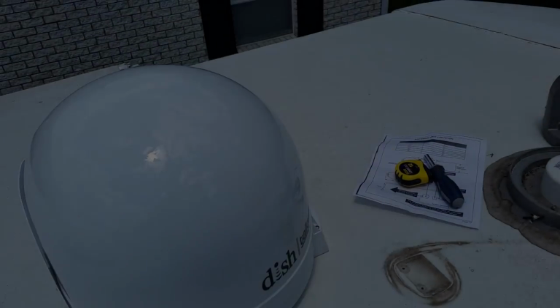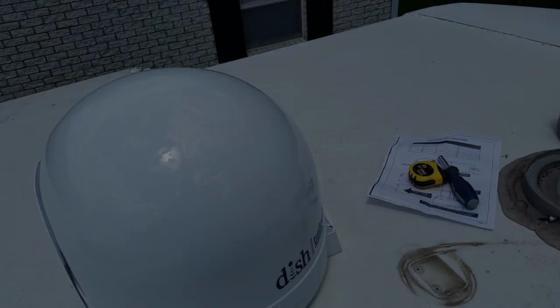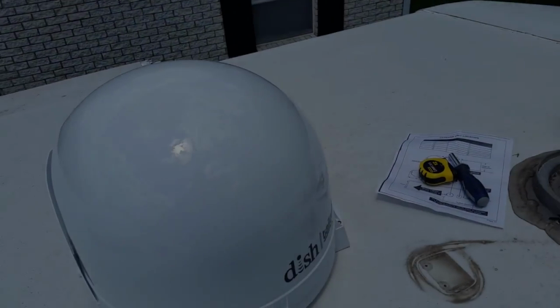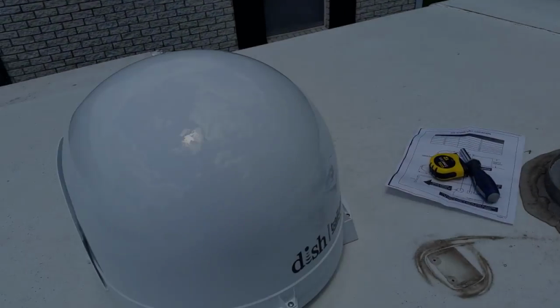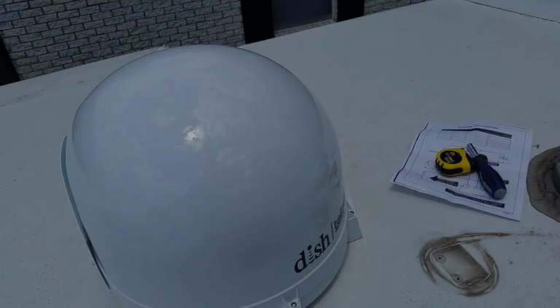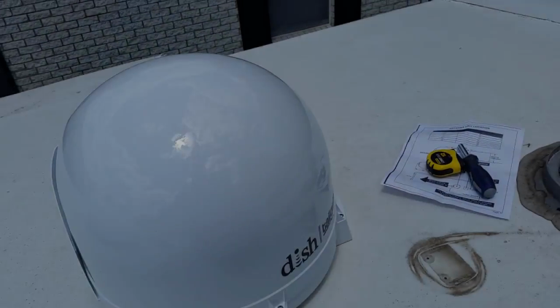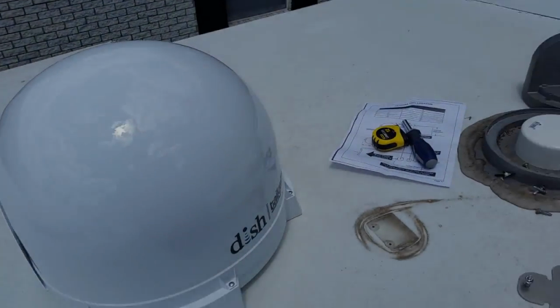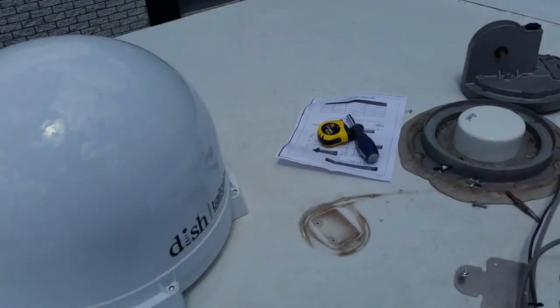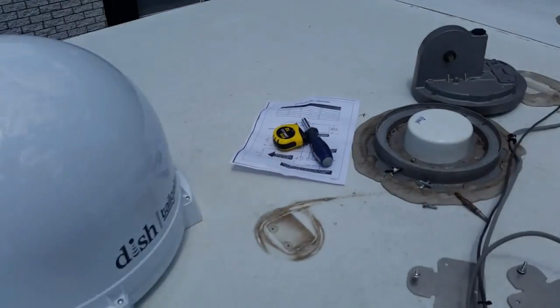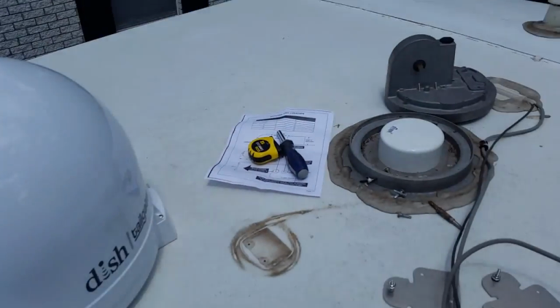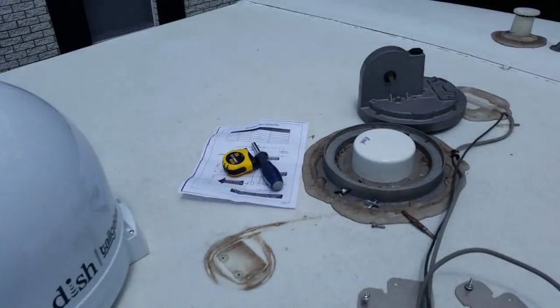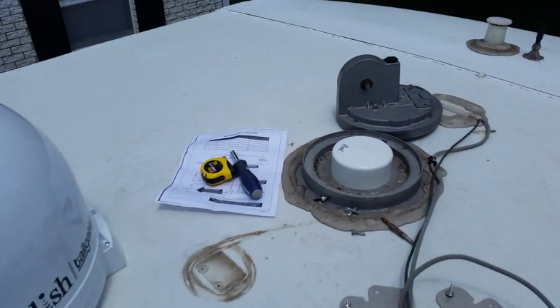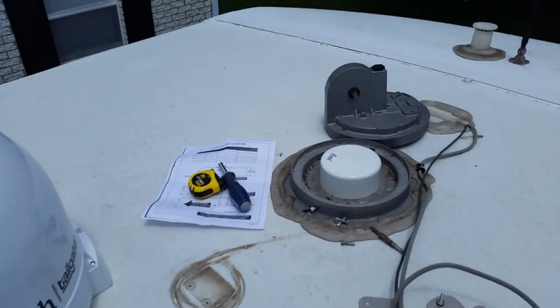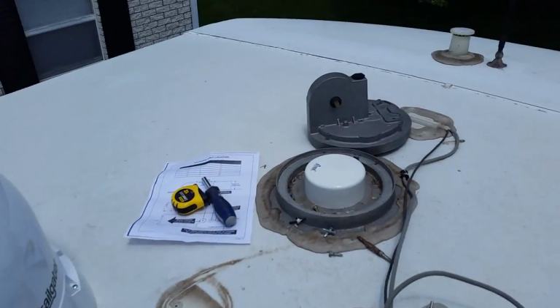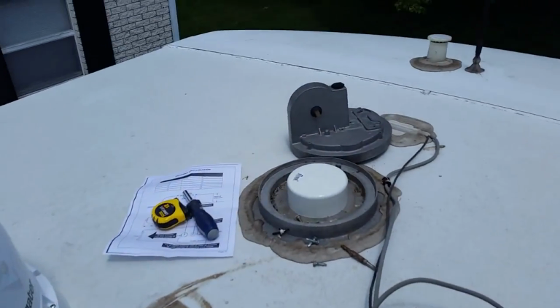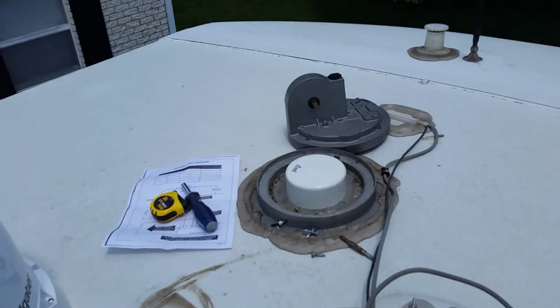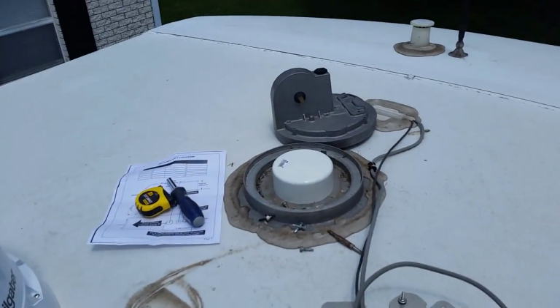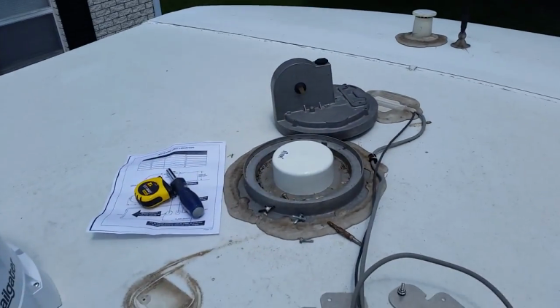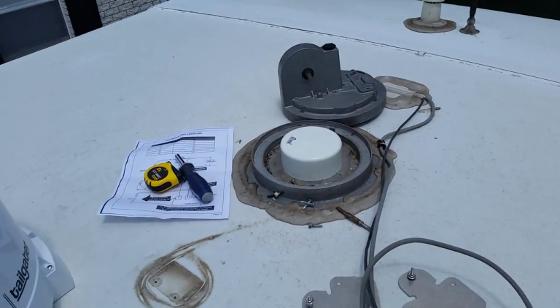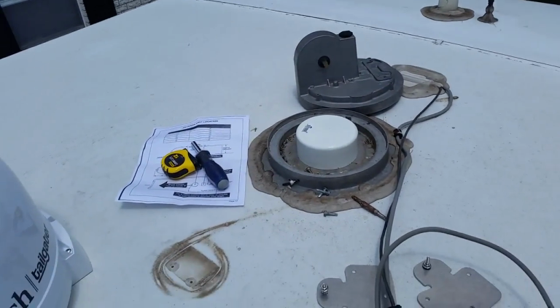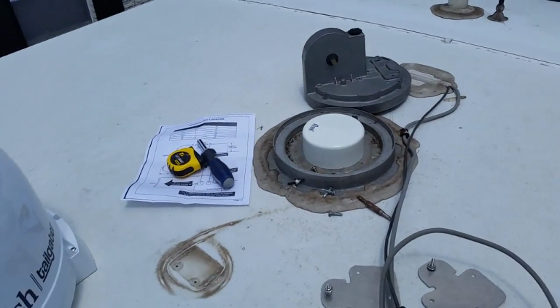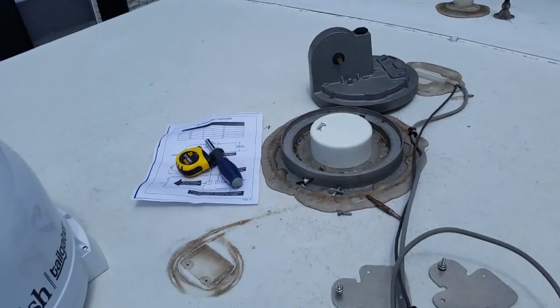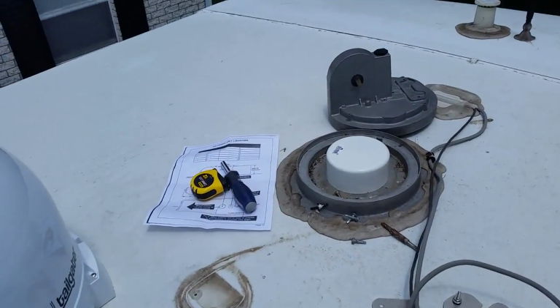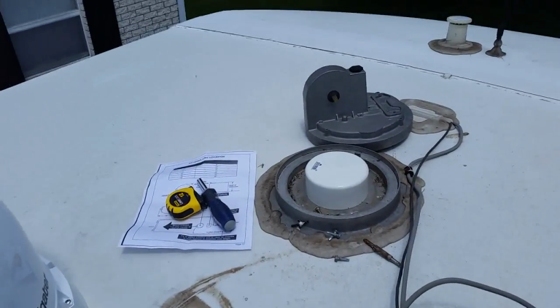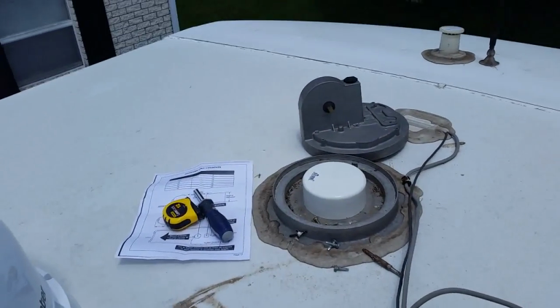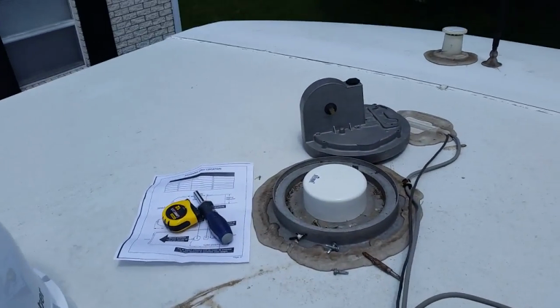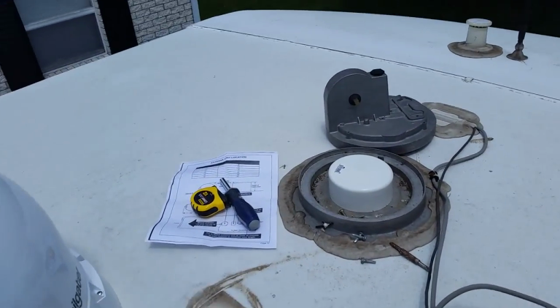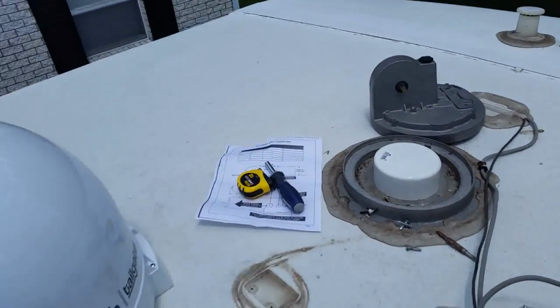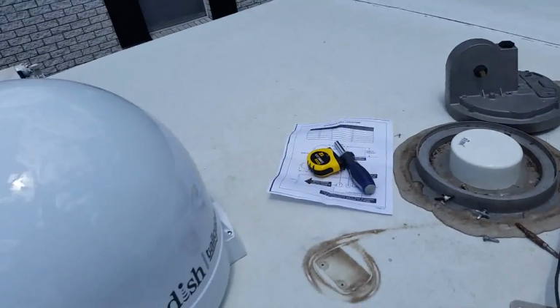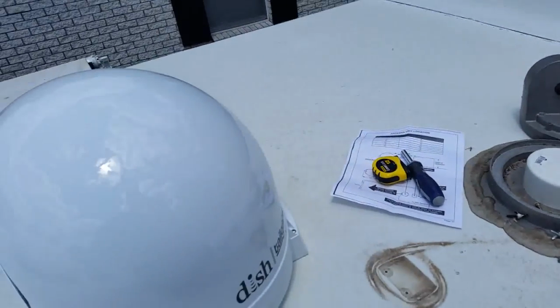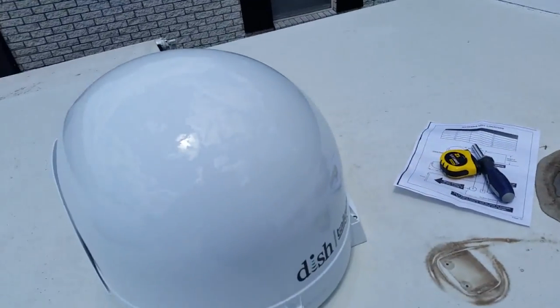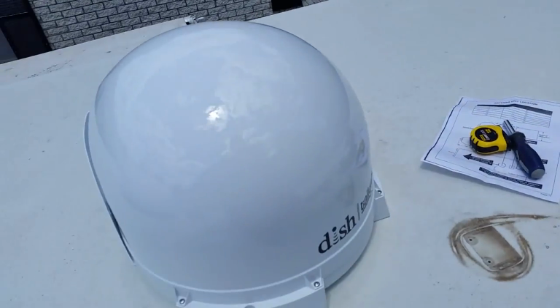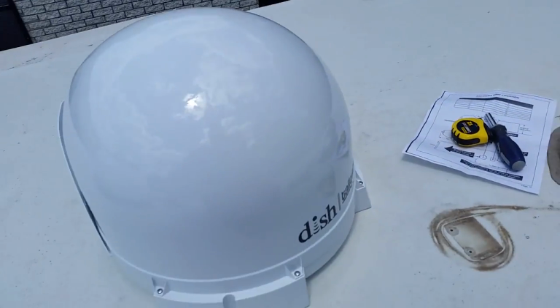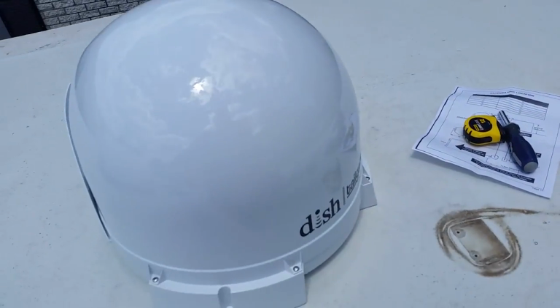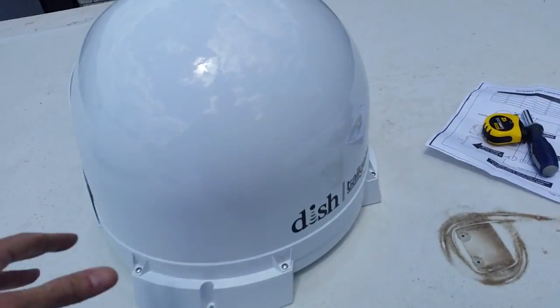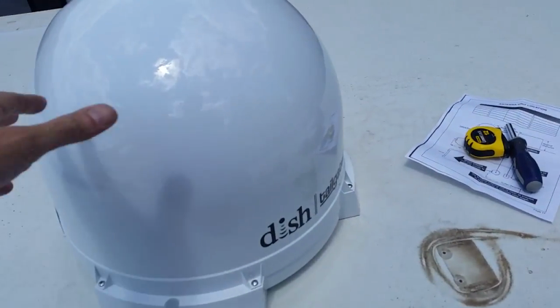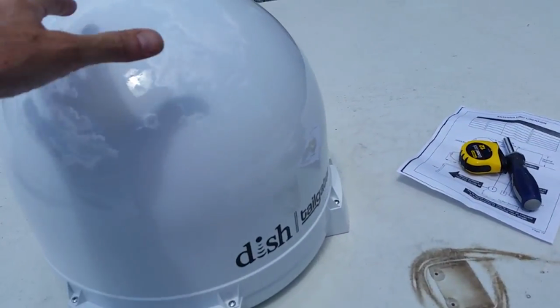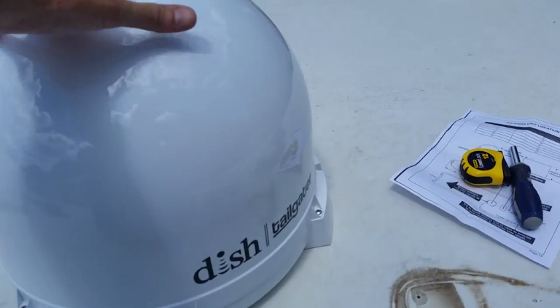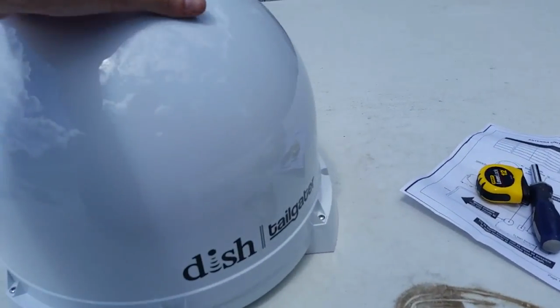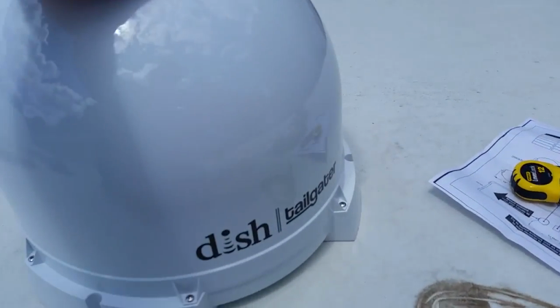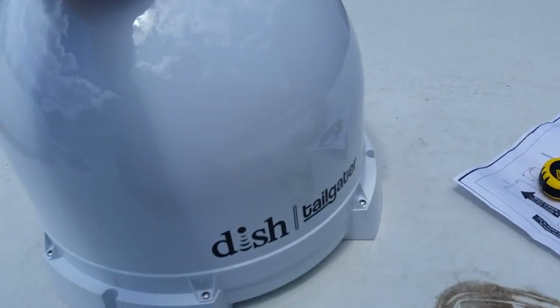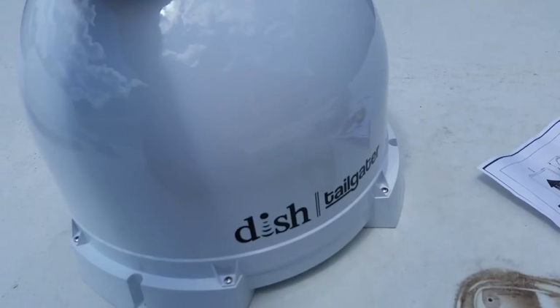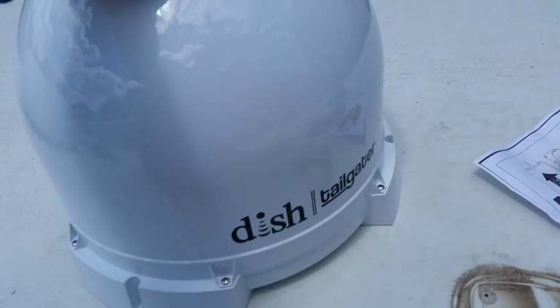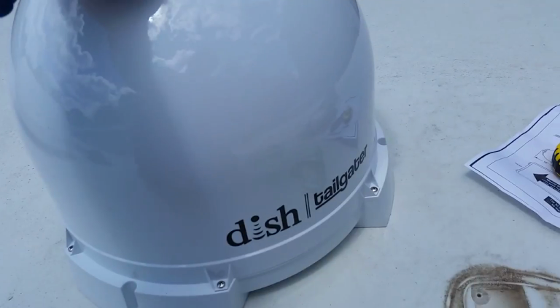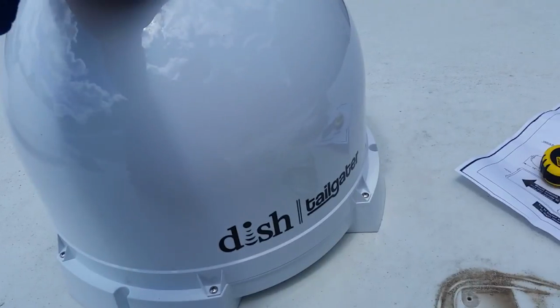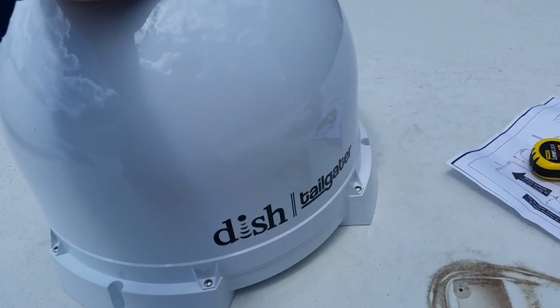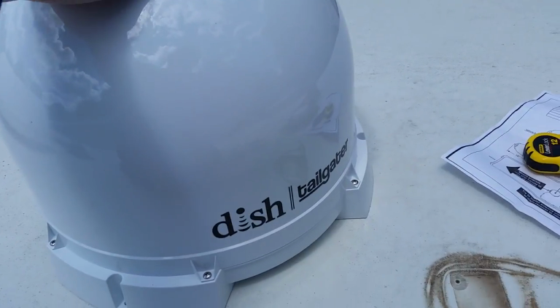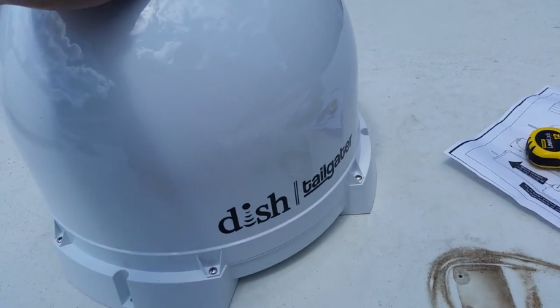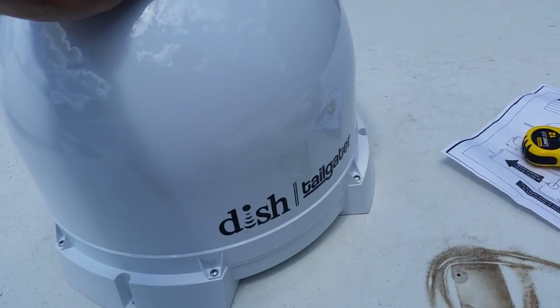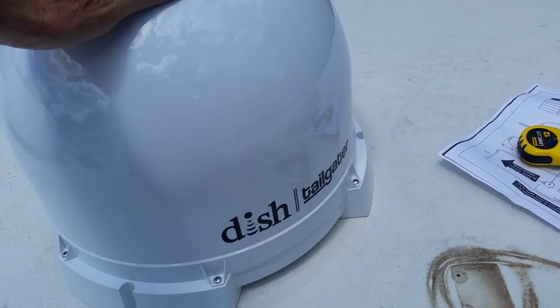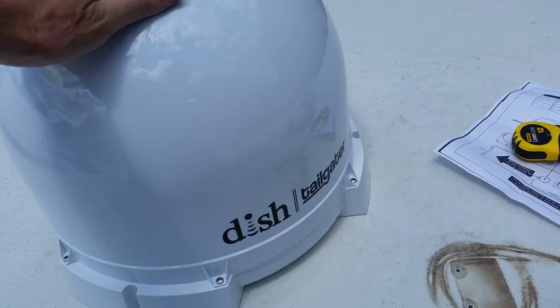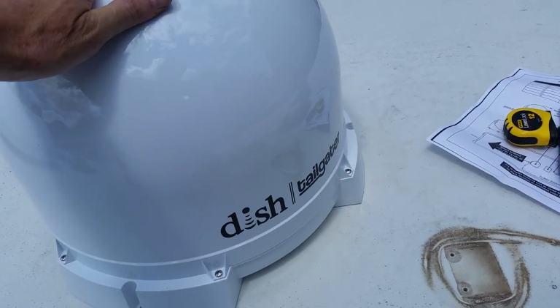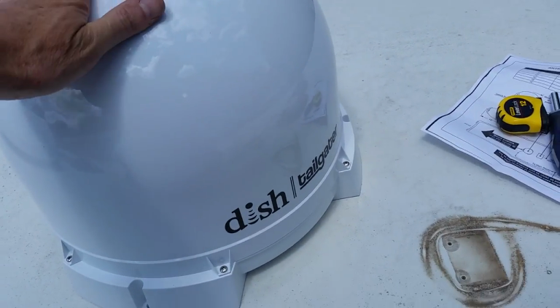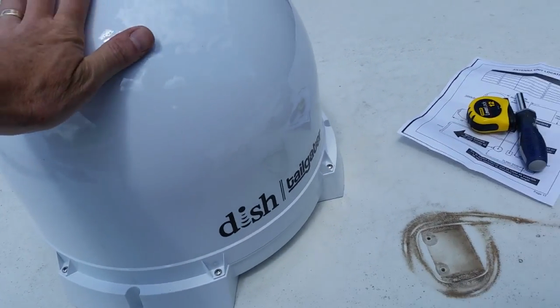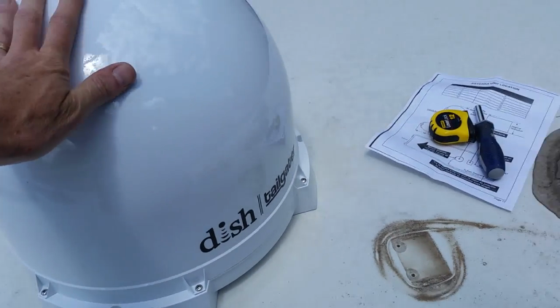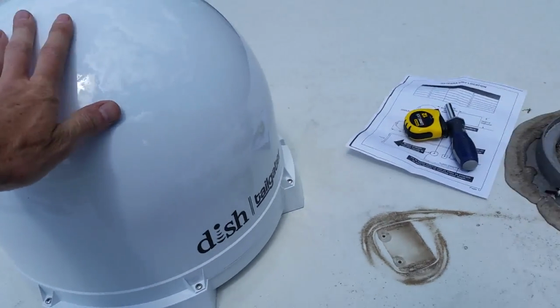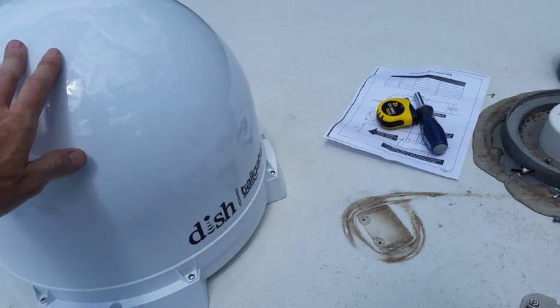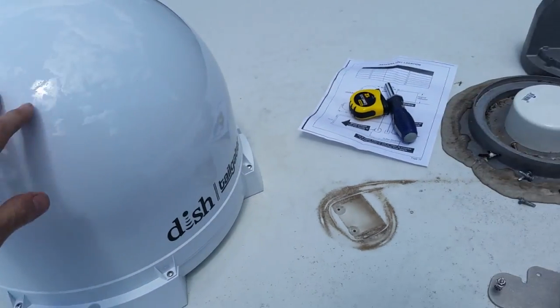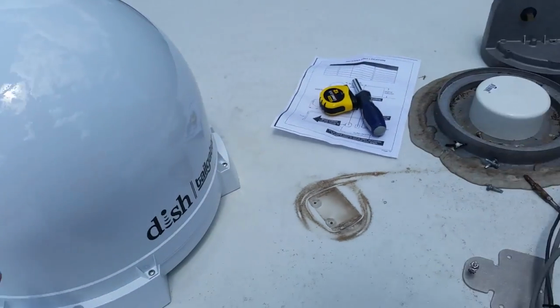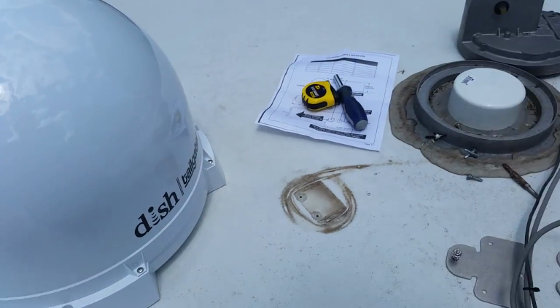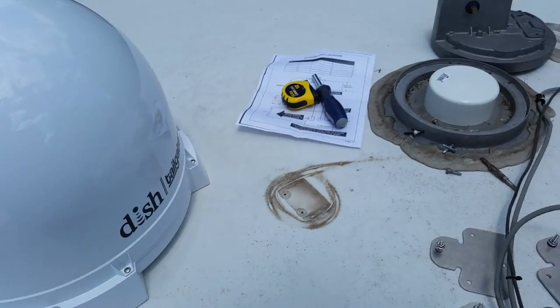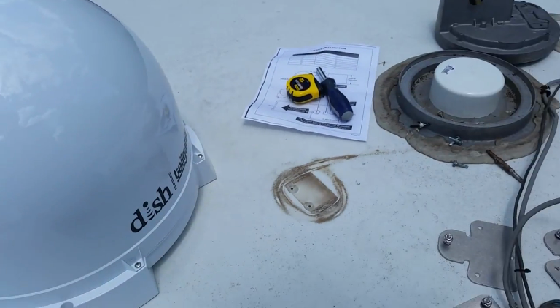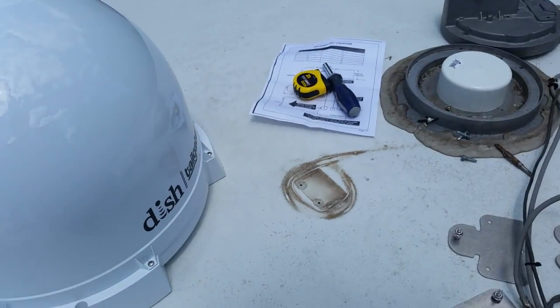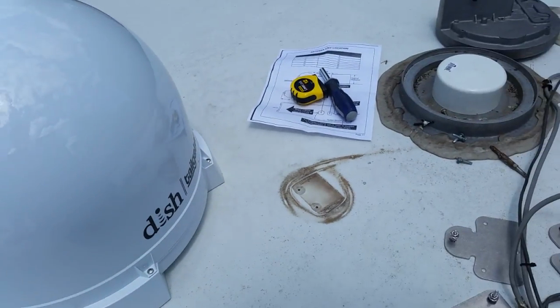Well, it's a beautiful day in Kentucky, so I figured it'd be a good day to install my Dish Tailgater onto the roof of this RV.